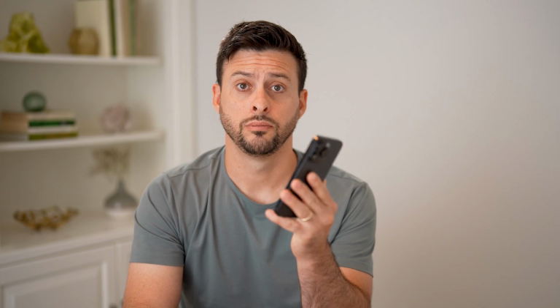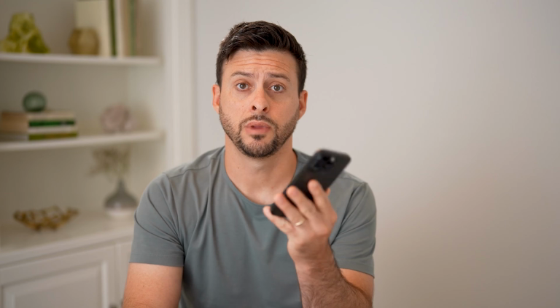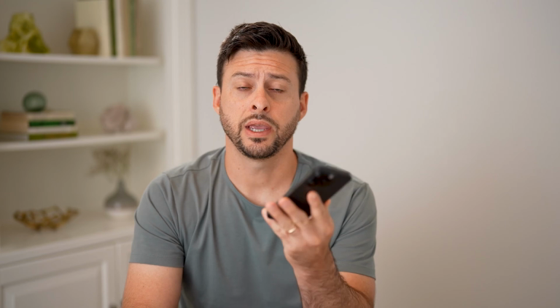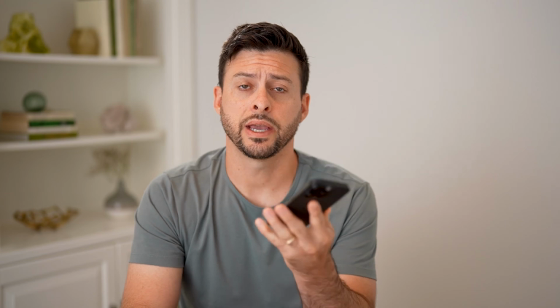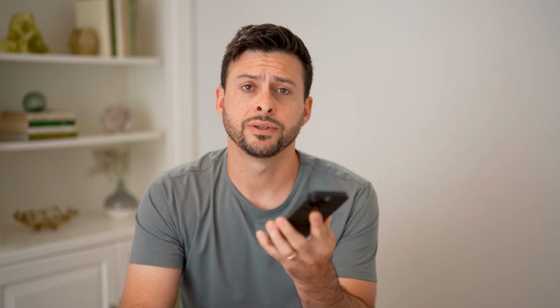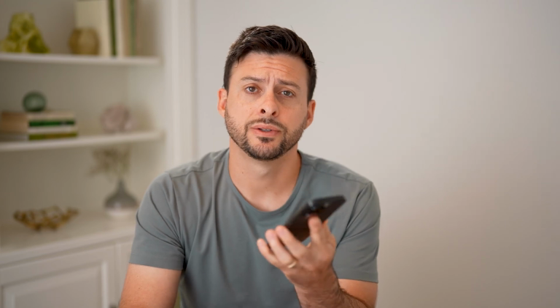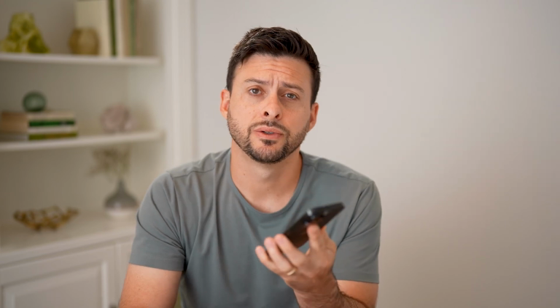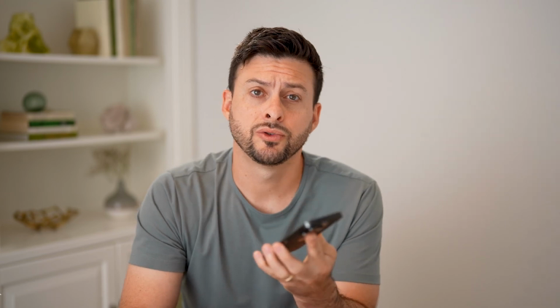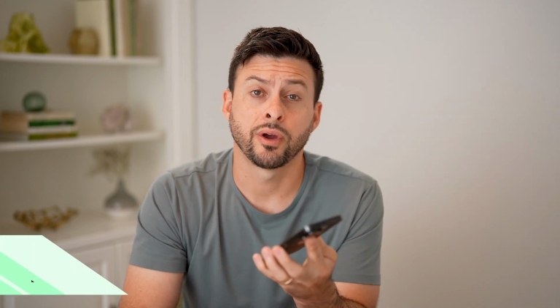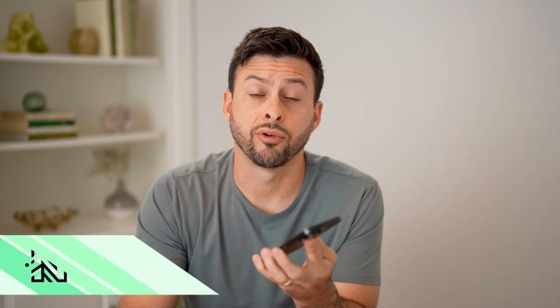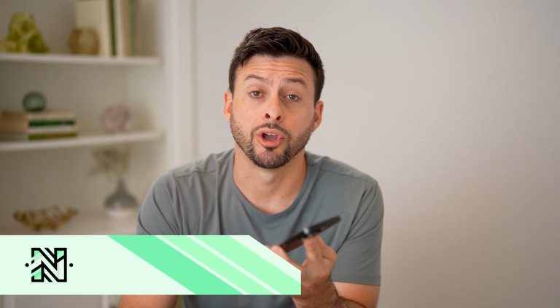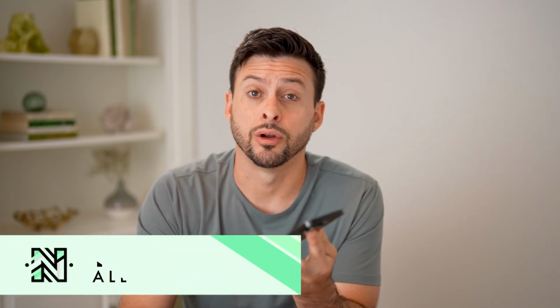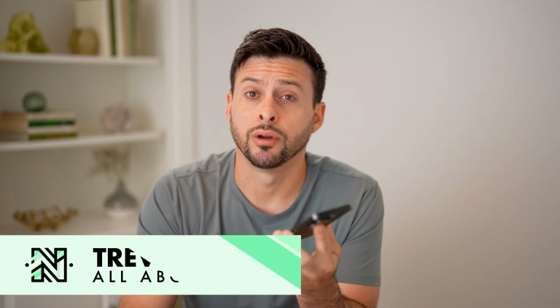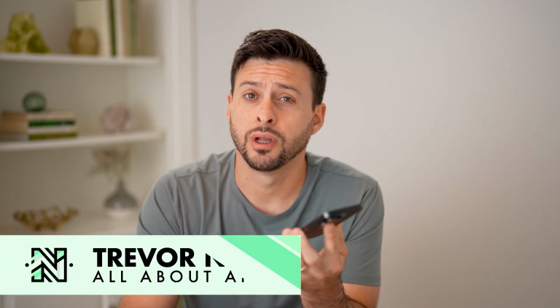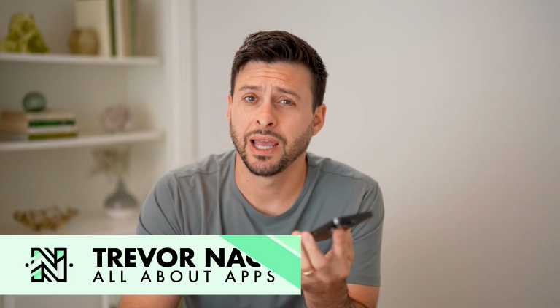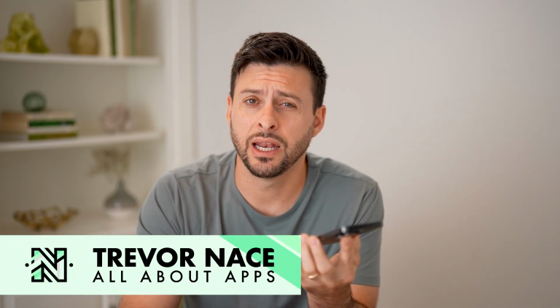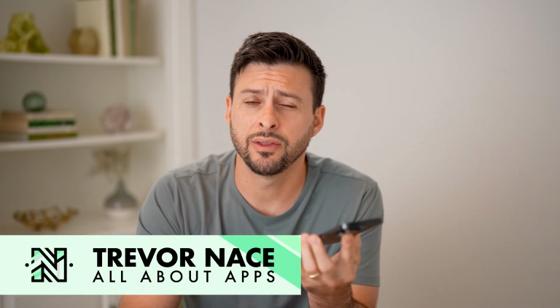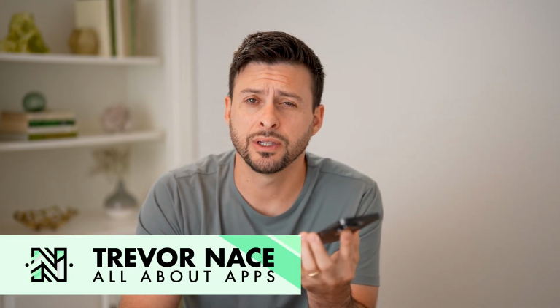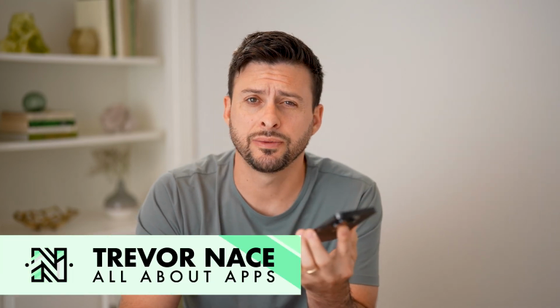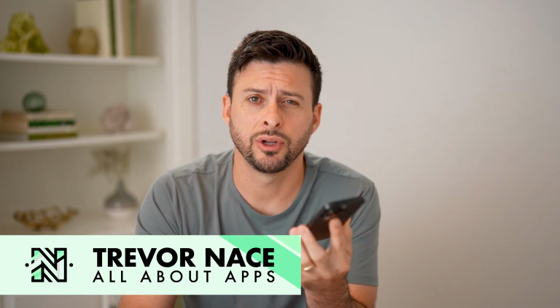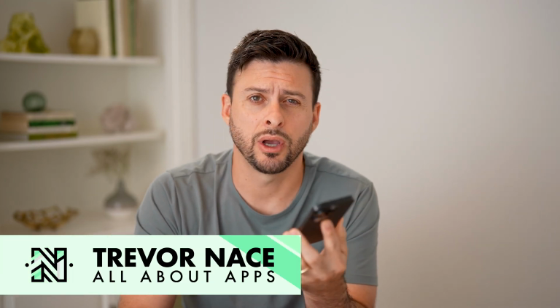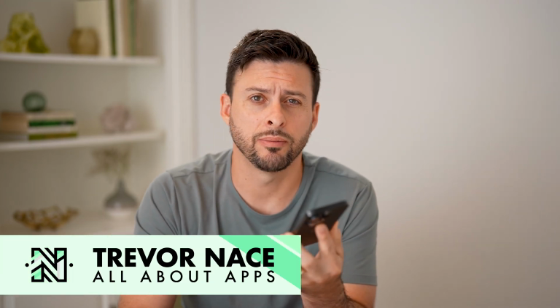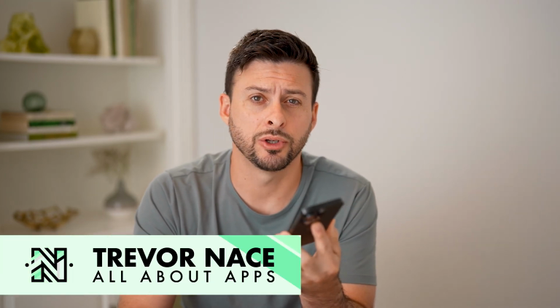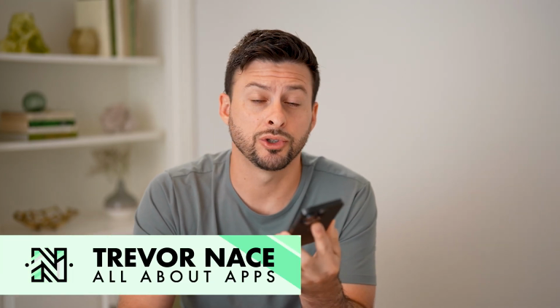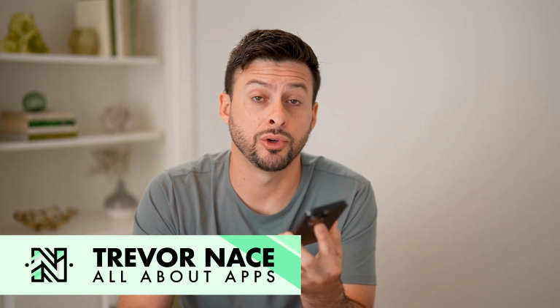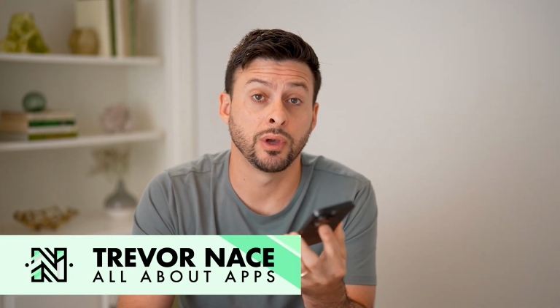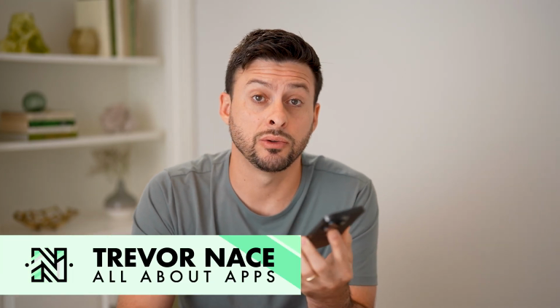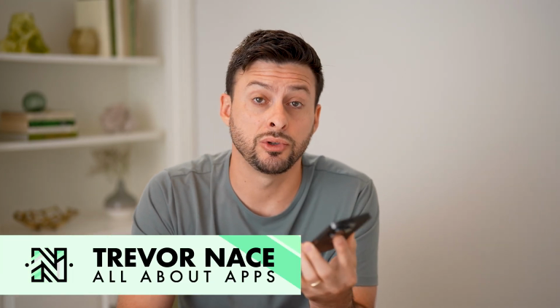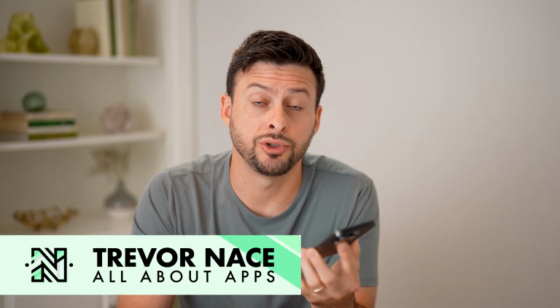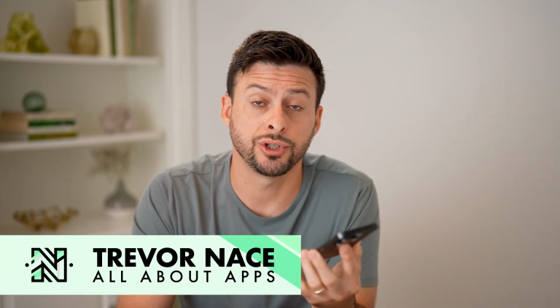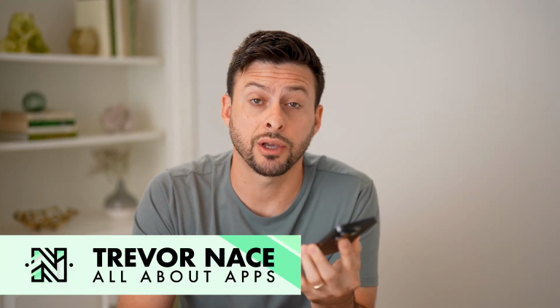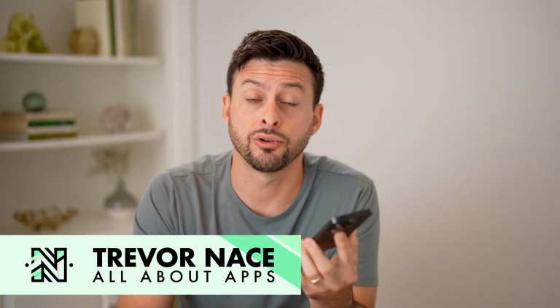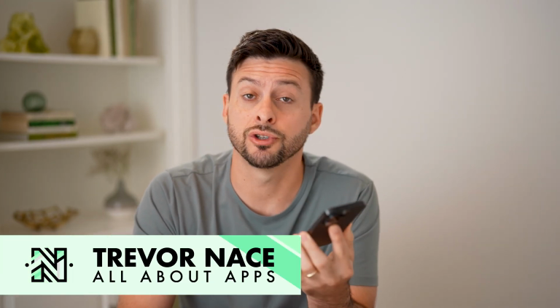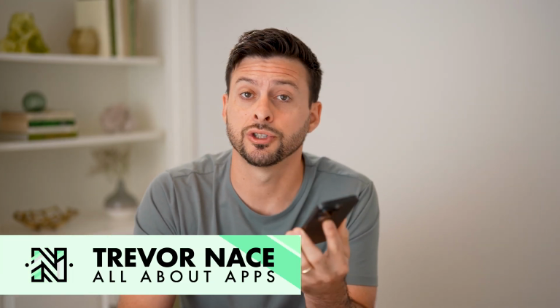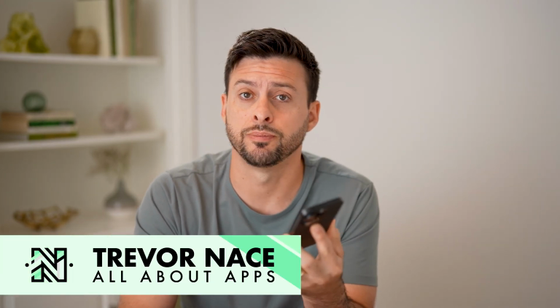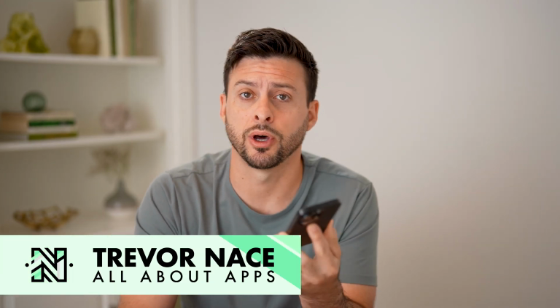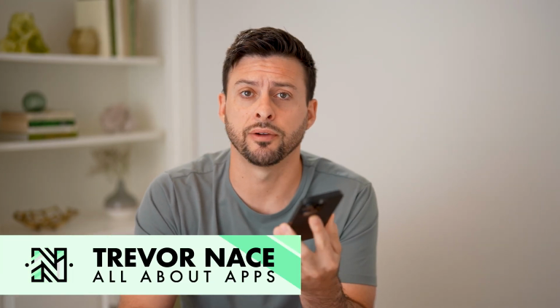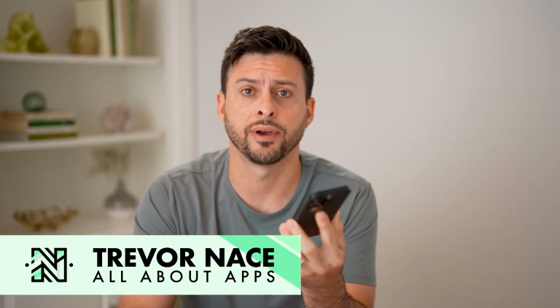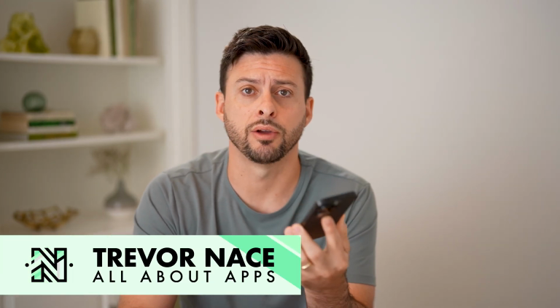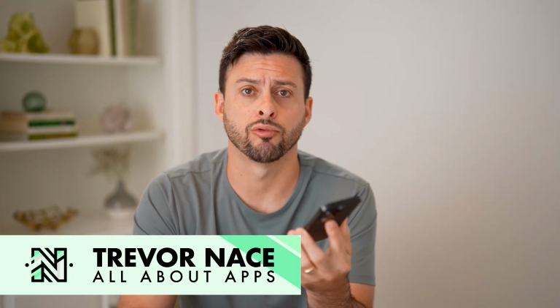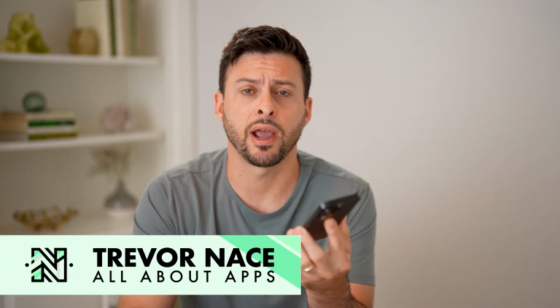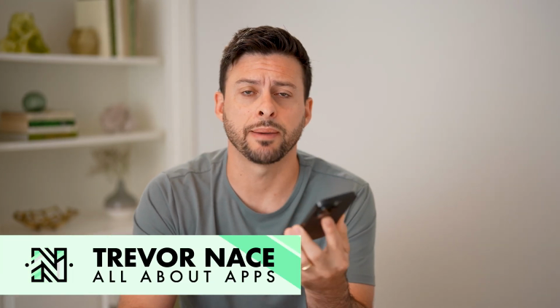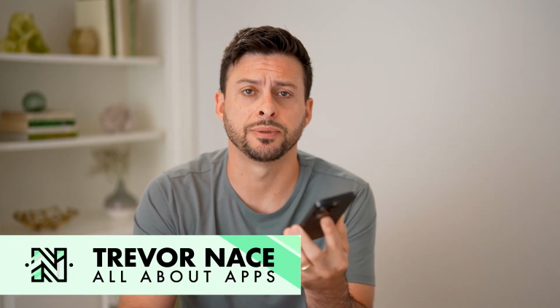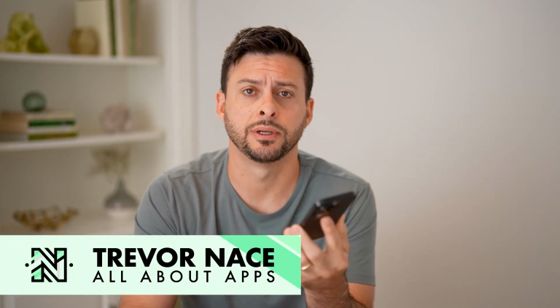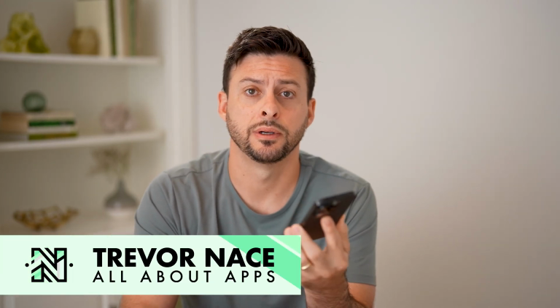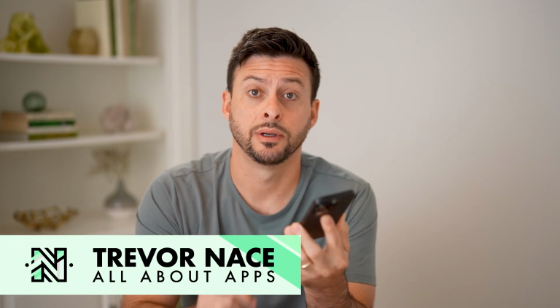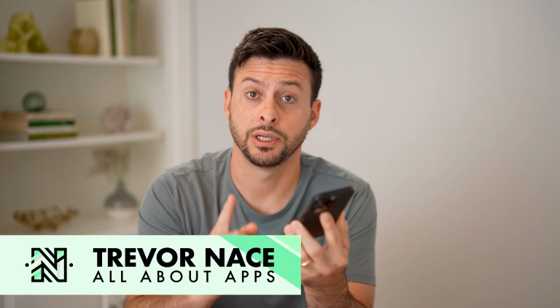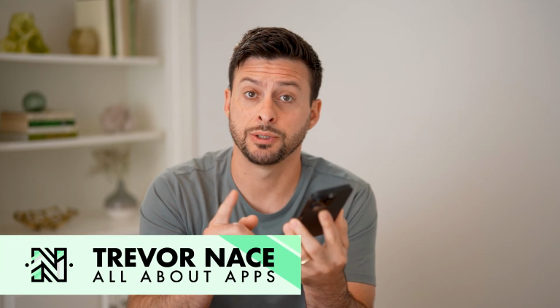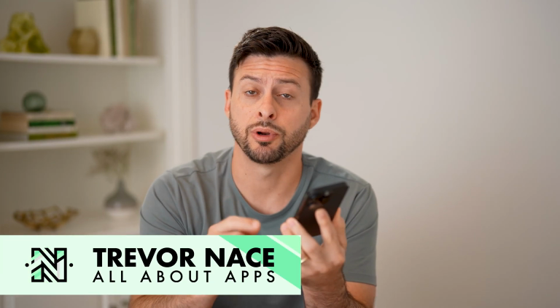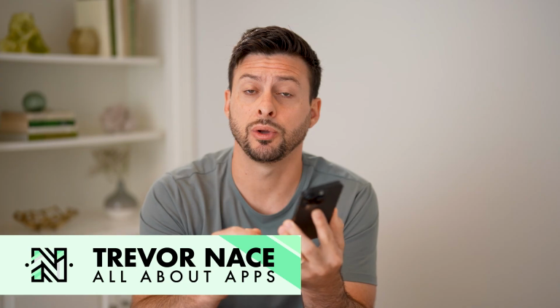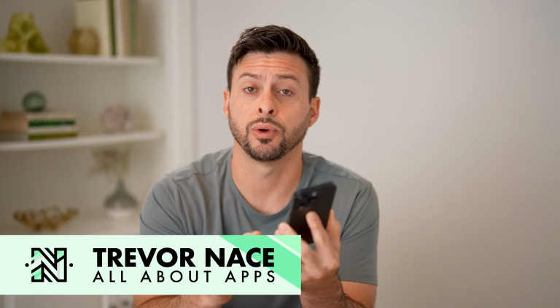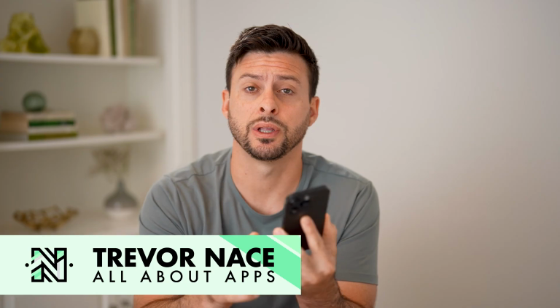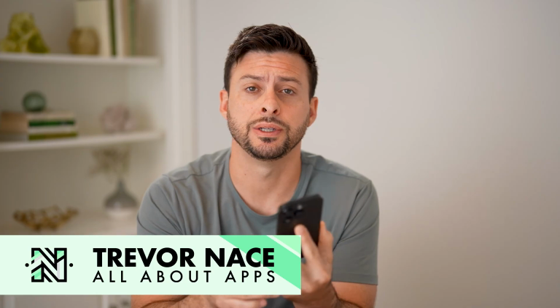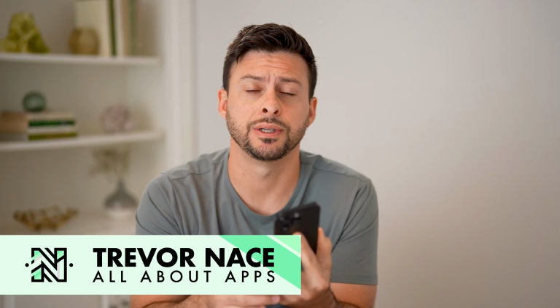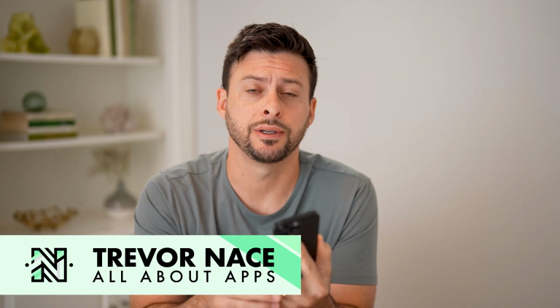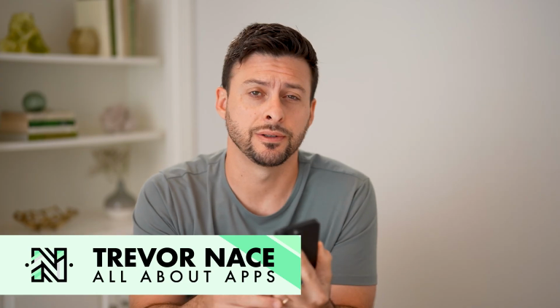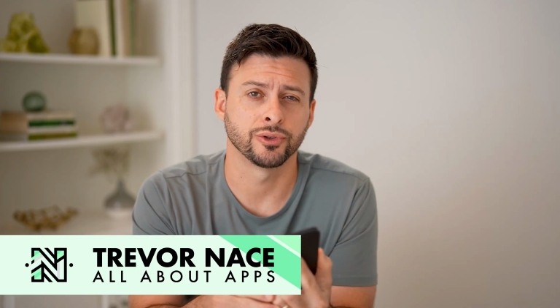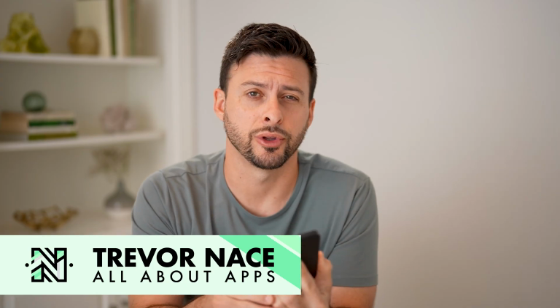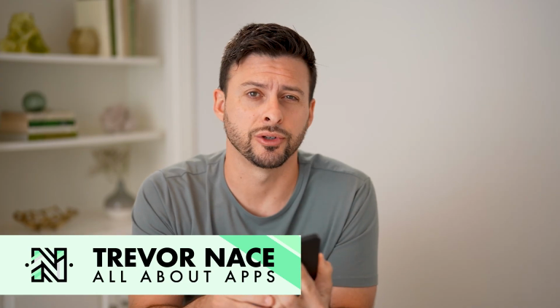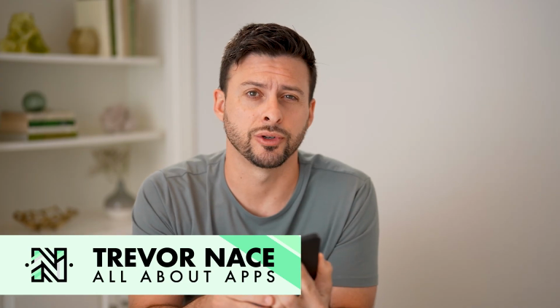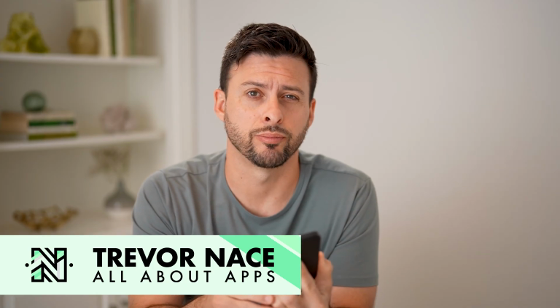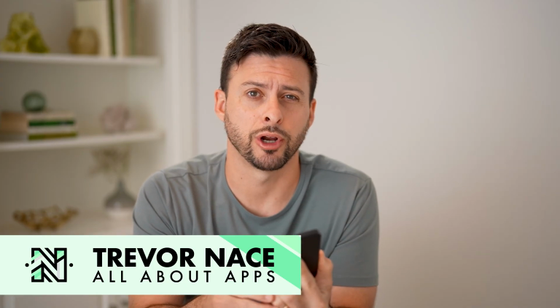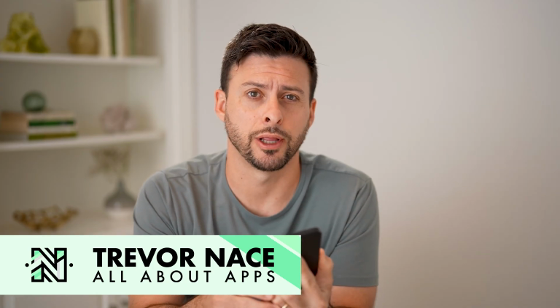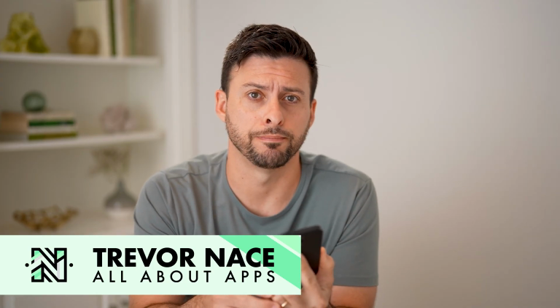Hey guys, Trevor here. In this video, I'm going to show you how to check your Spotify Wrapped. It's pretty quick and easy, so let's jump right in.